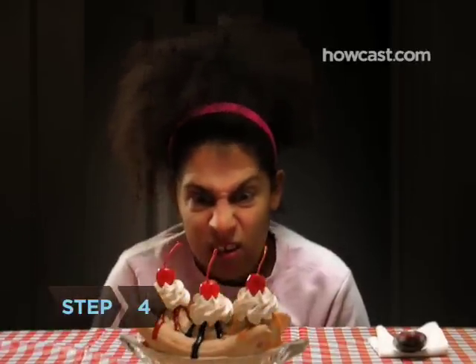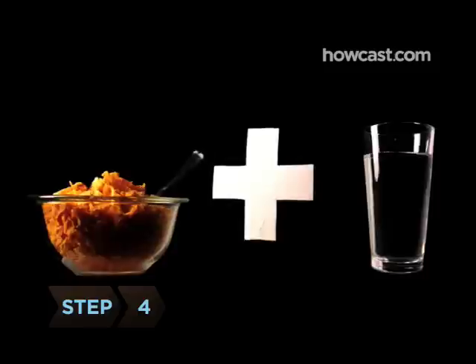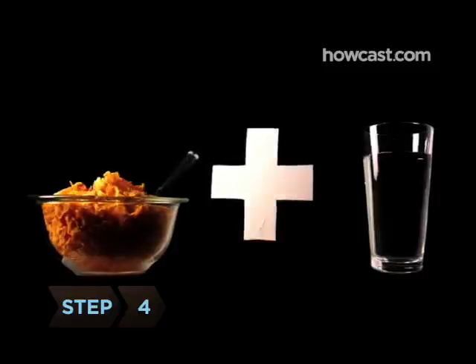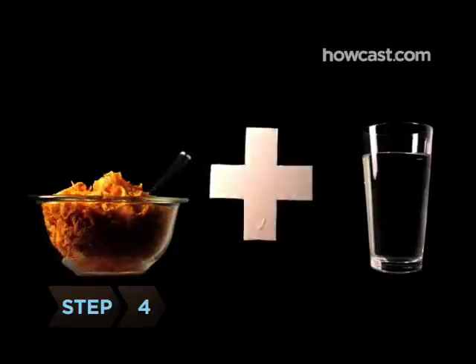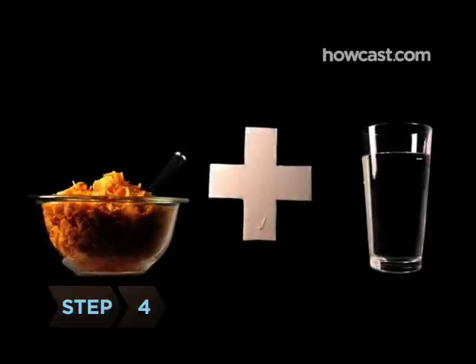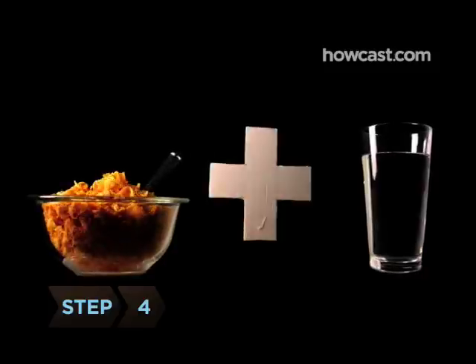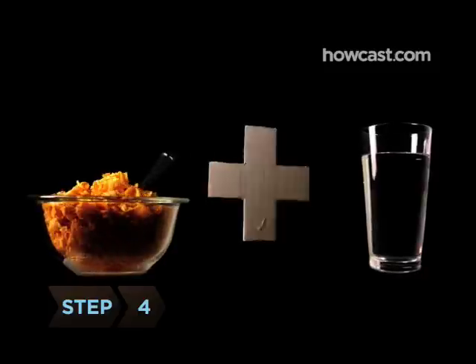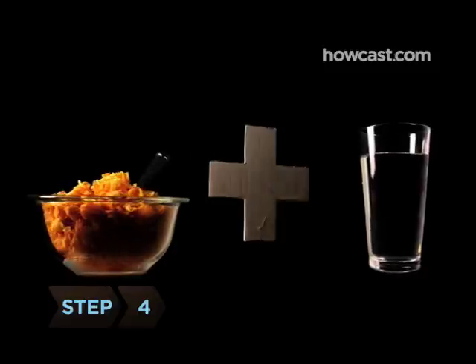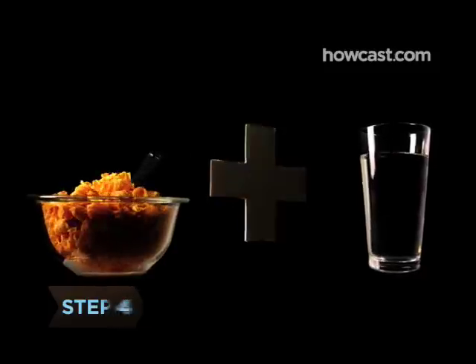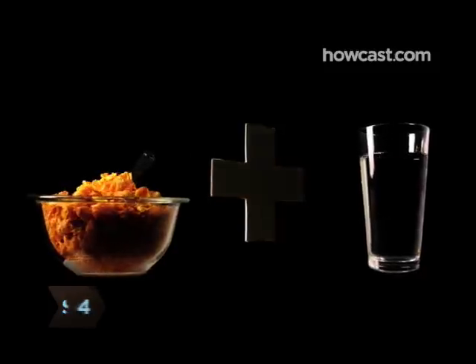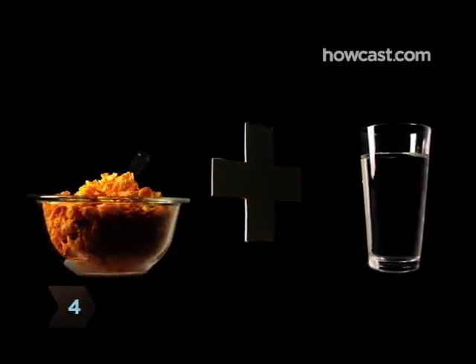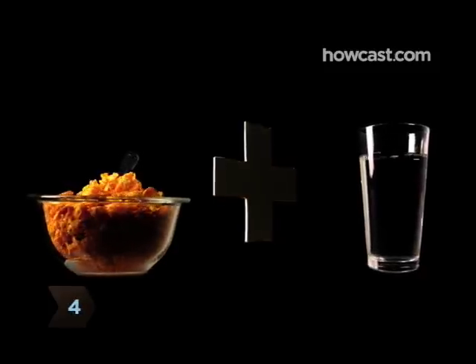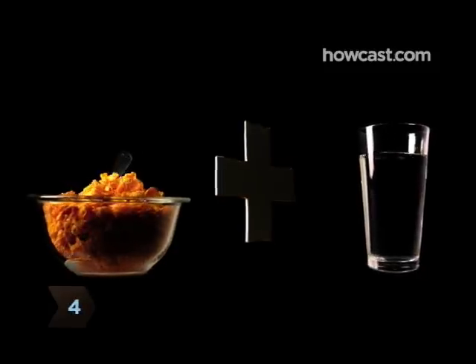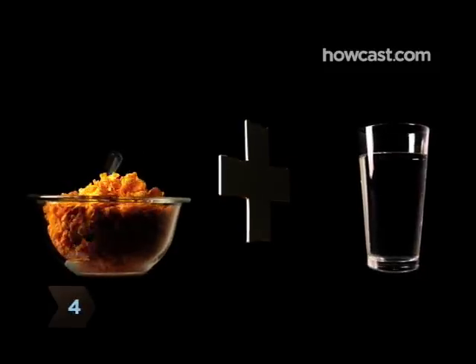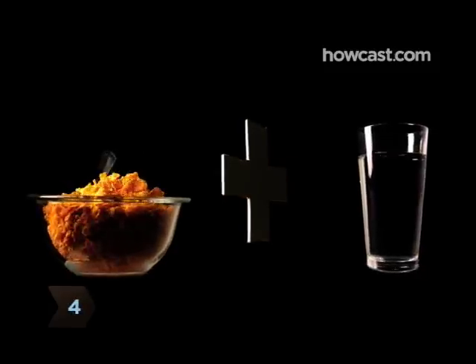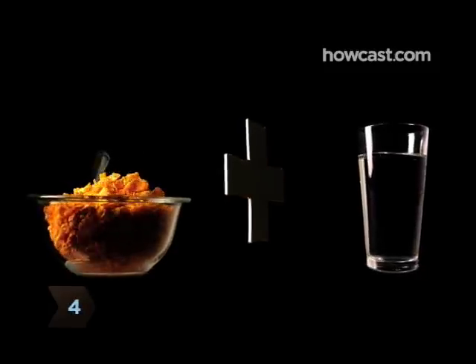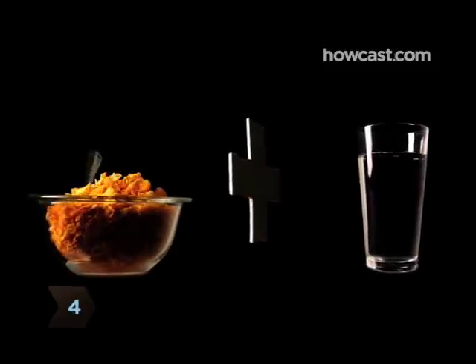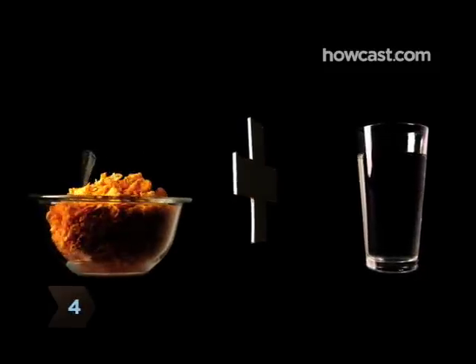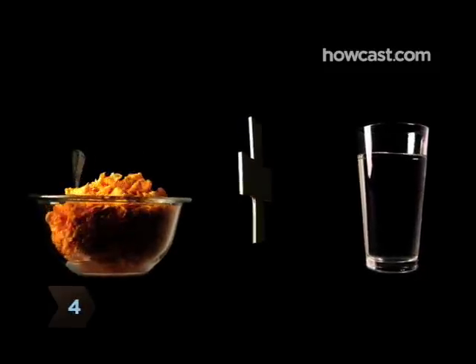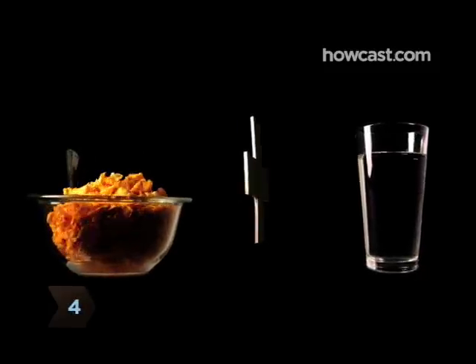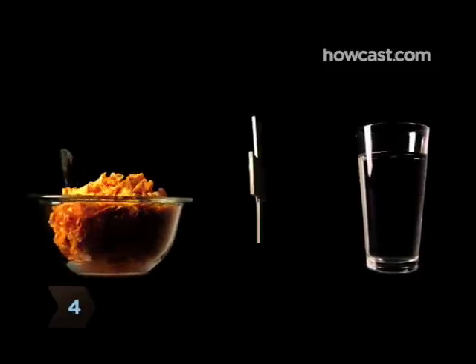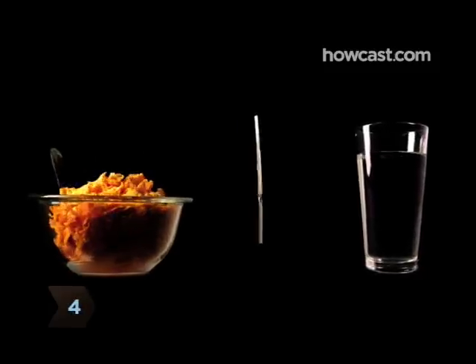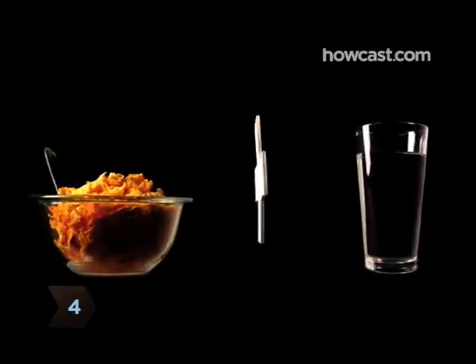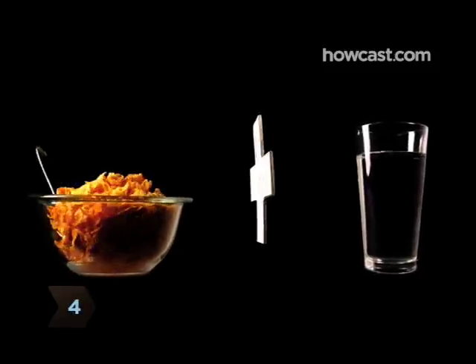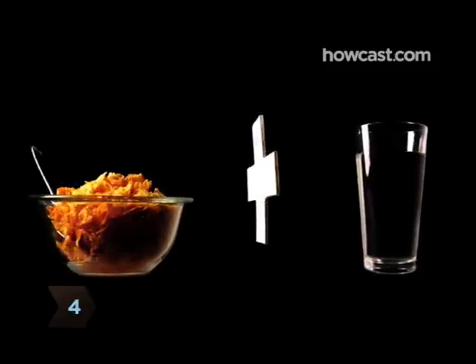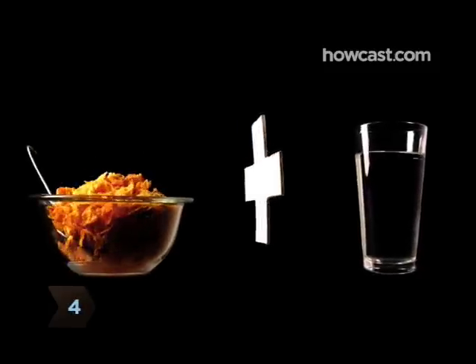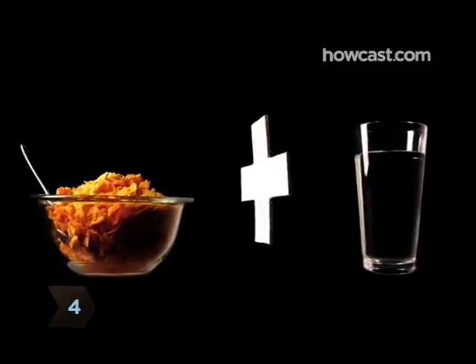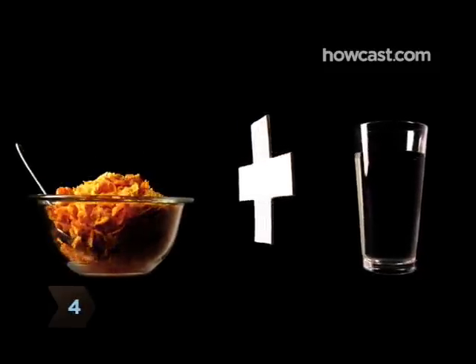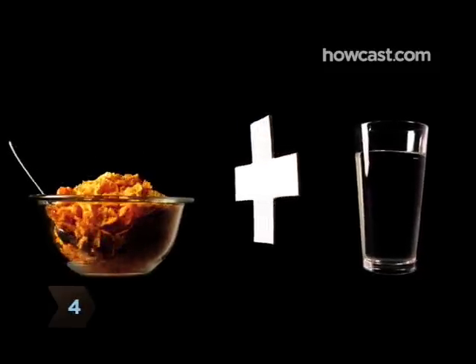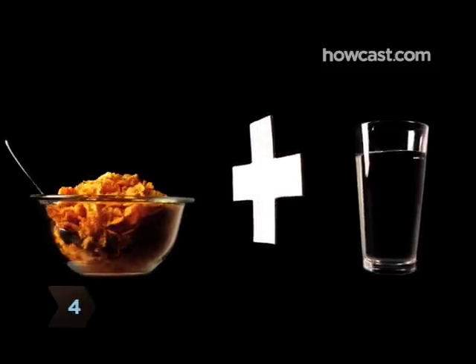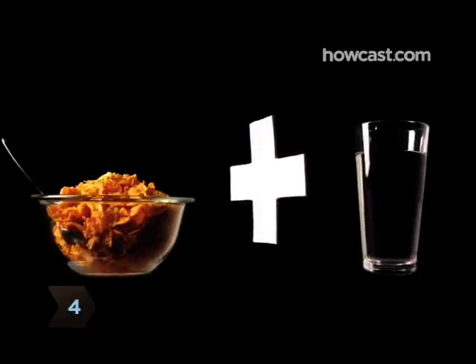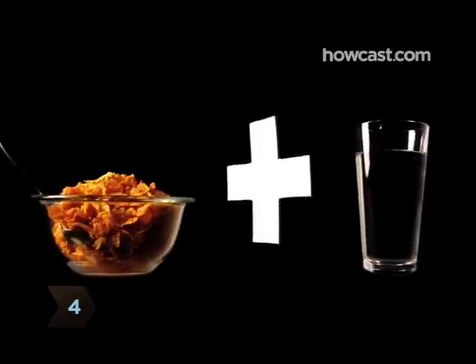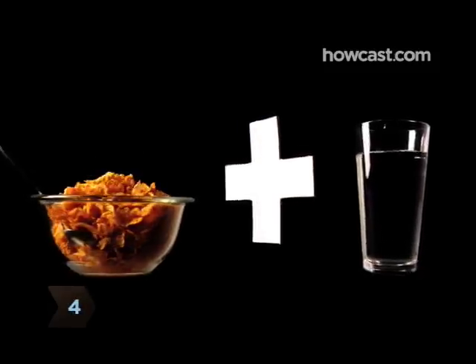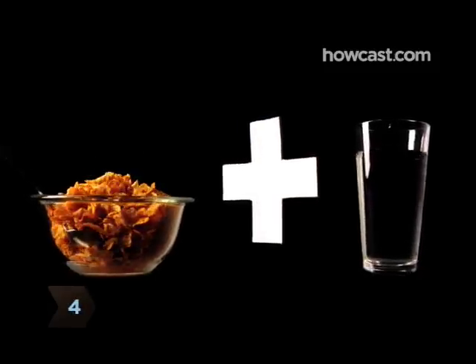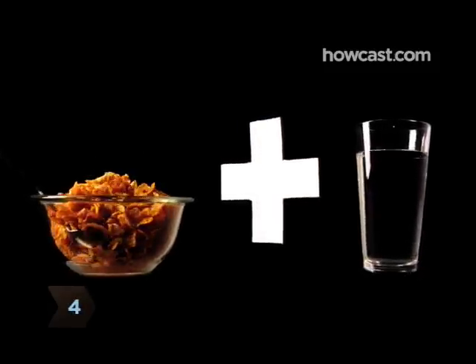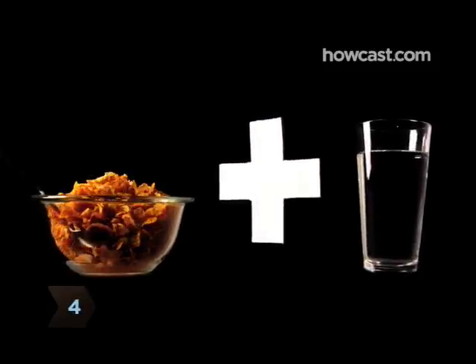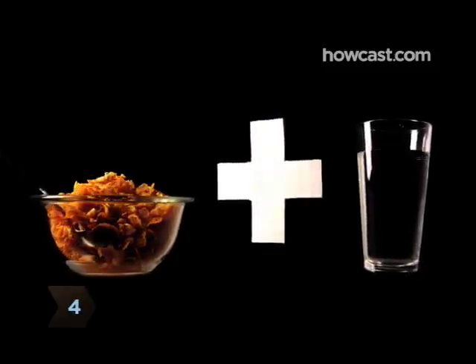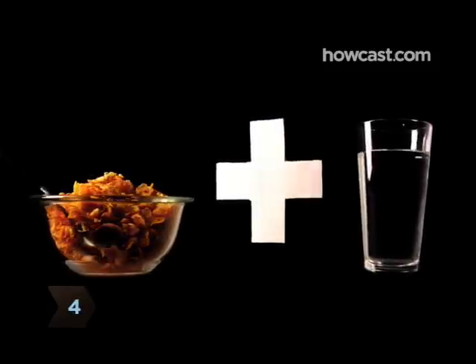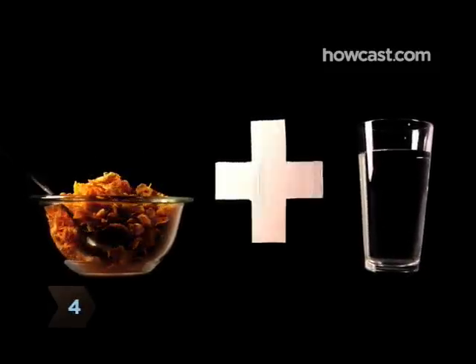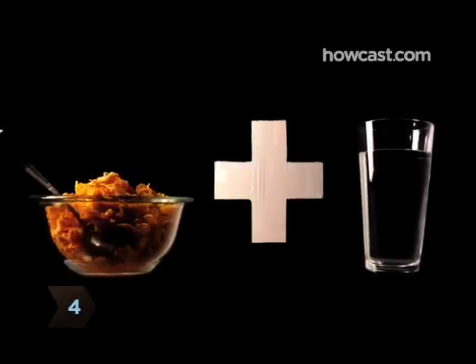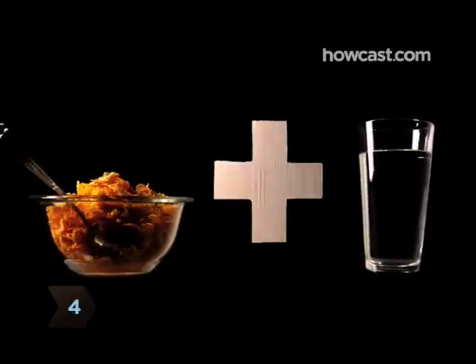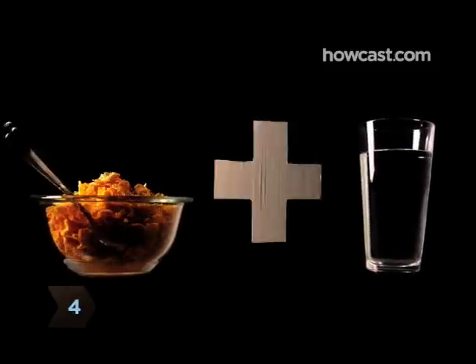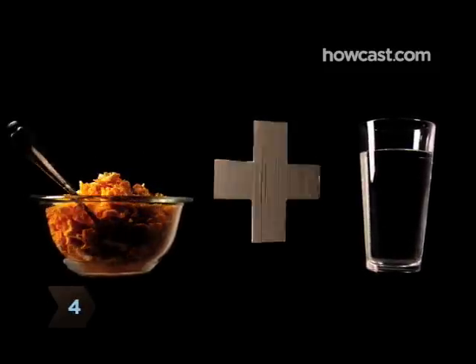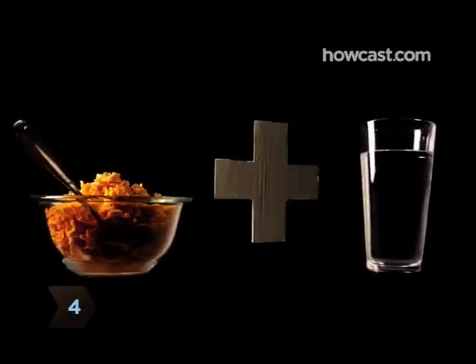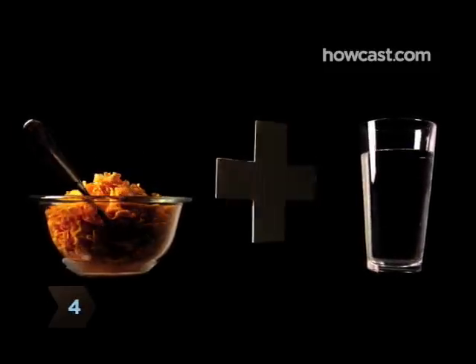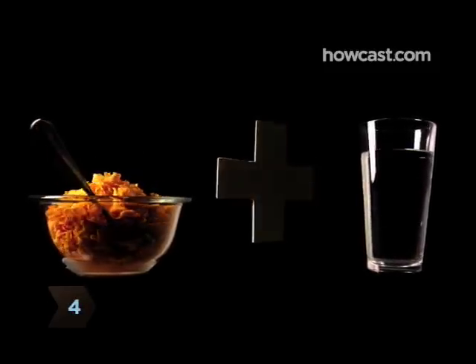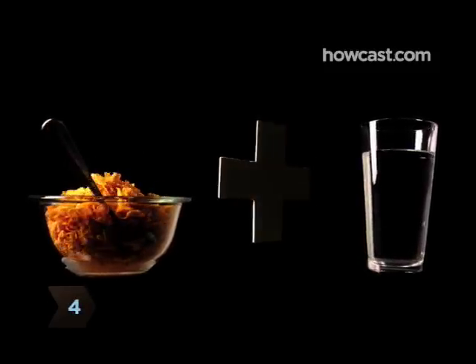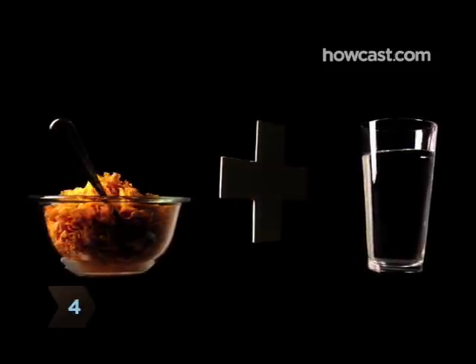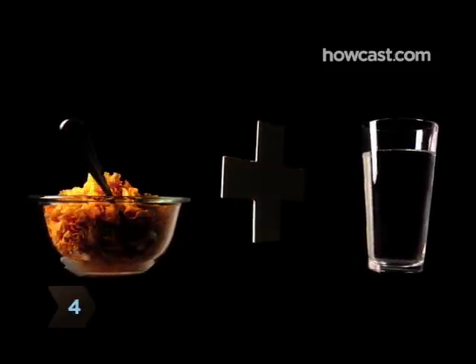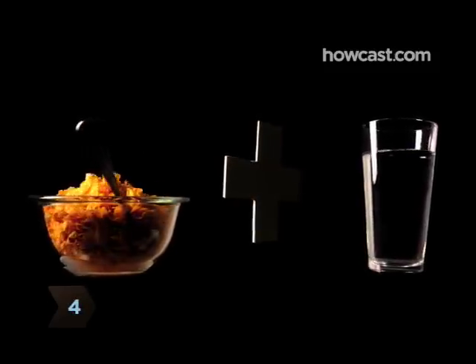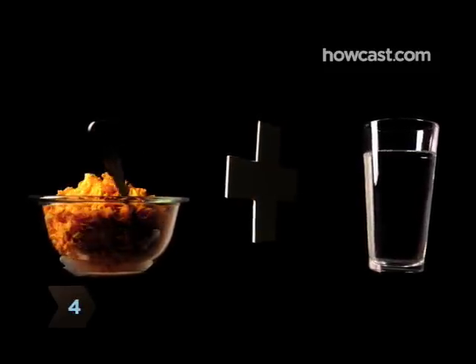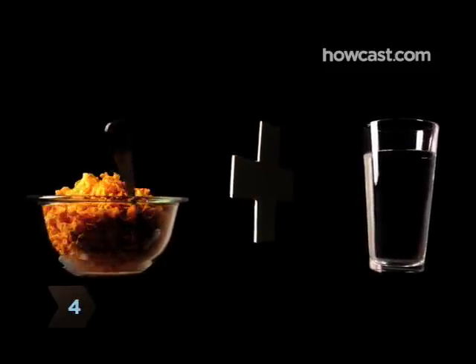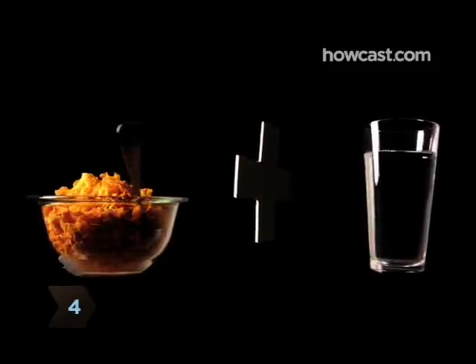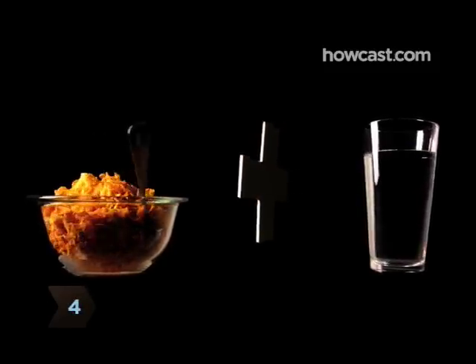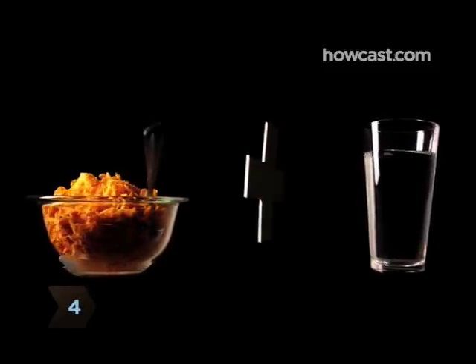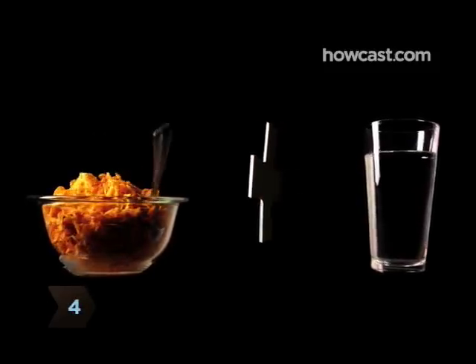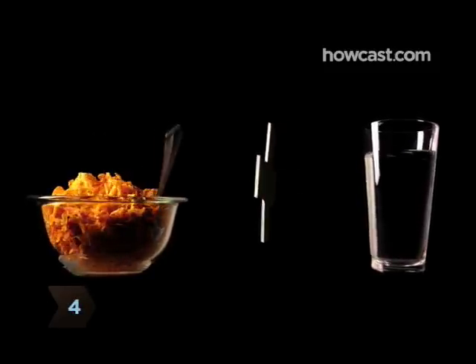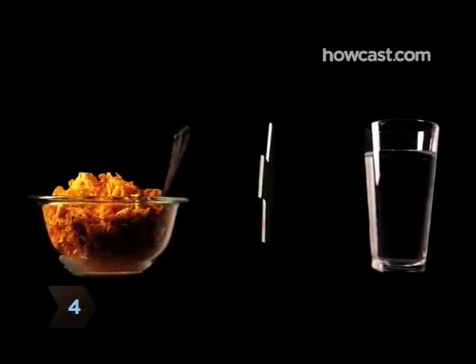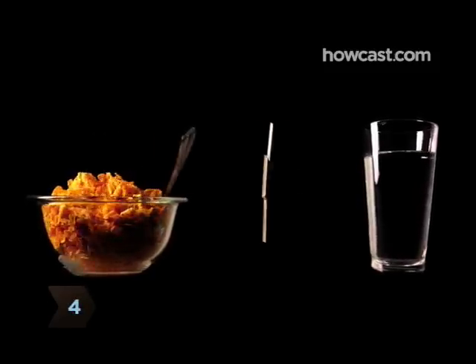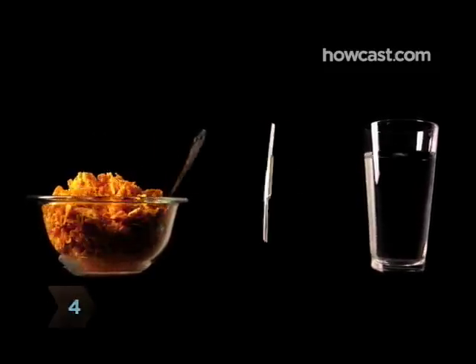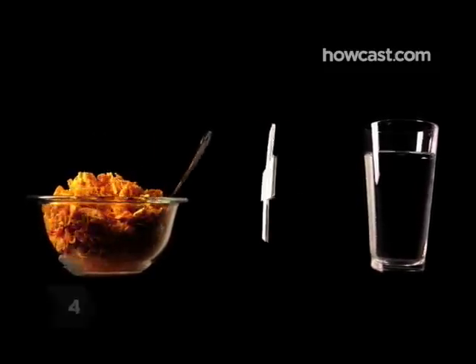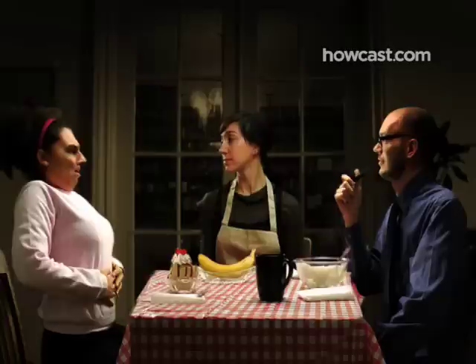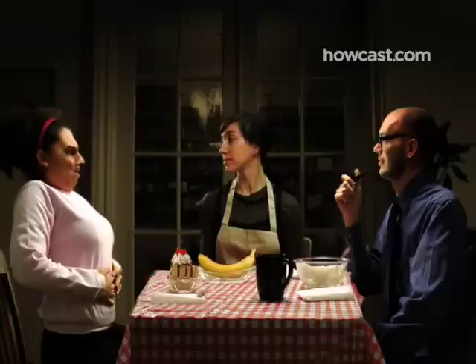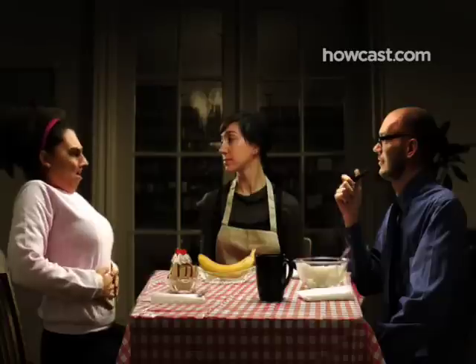If necessary, pull out the big guns. Broken Cornflakes mixed with a little water make an excellent stand-in for vomit.